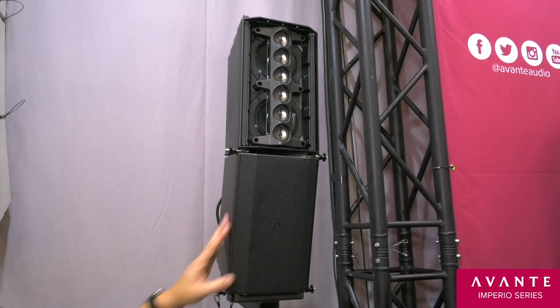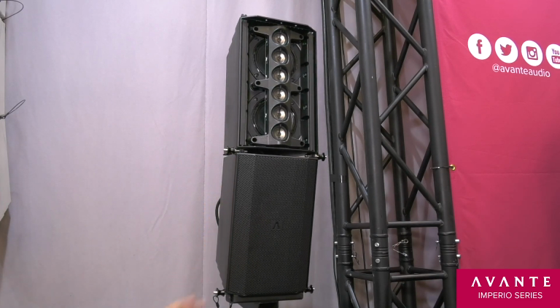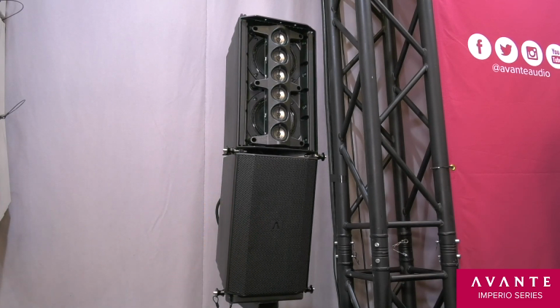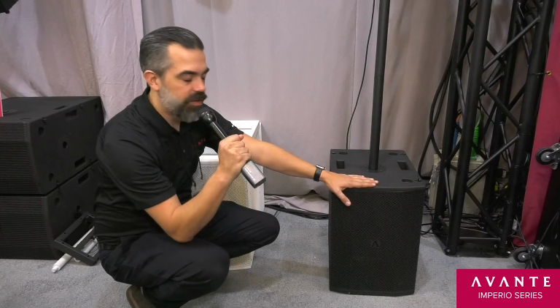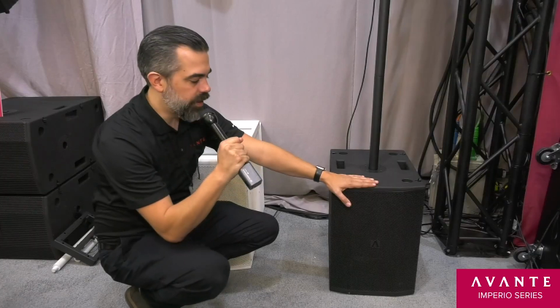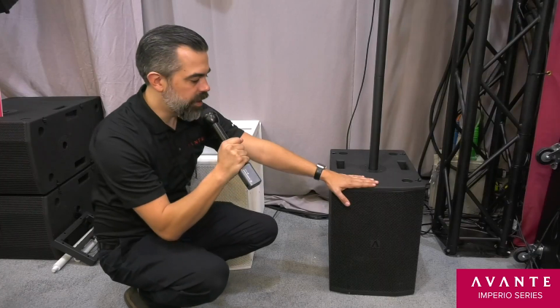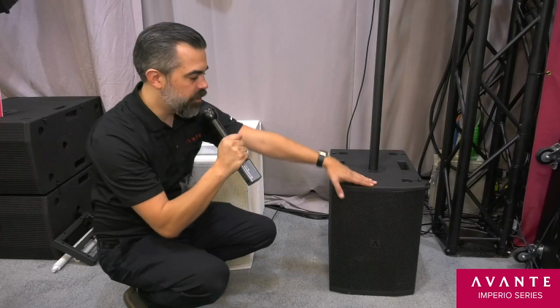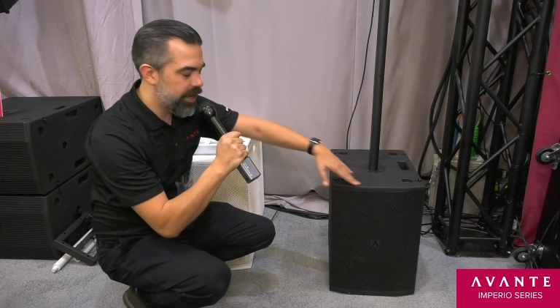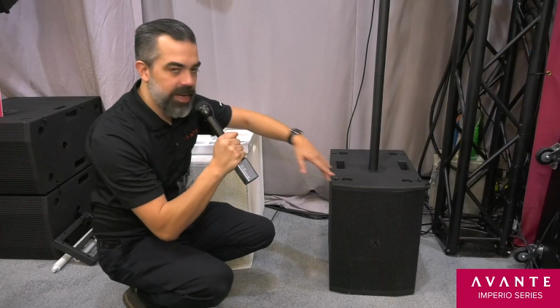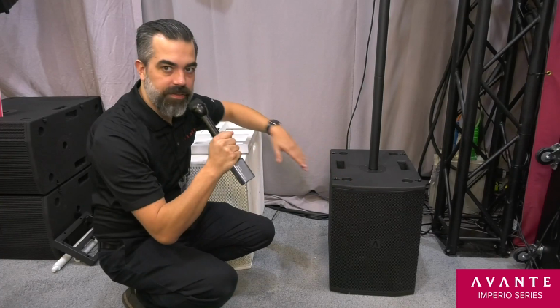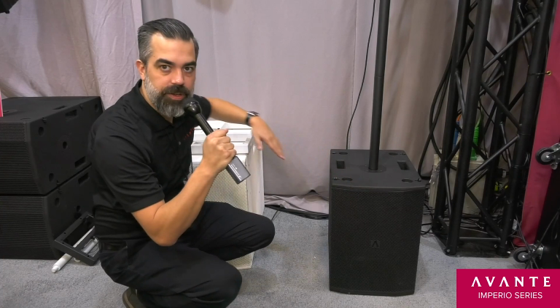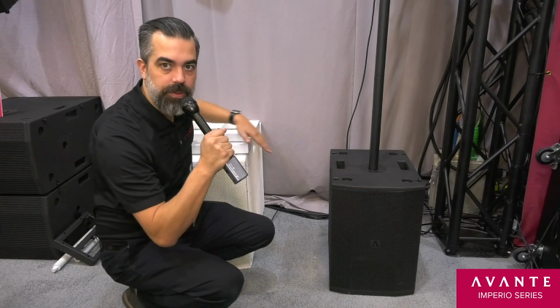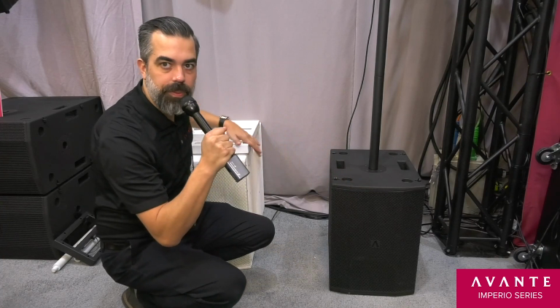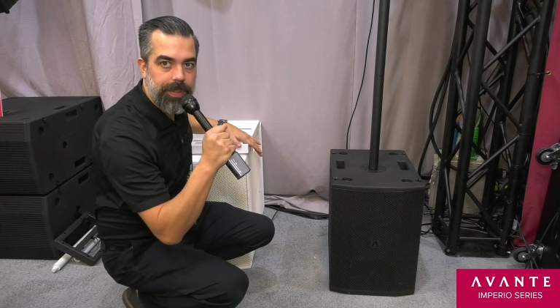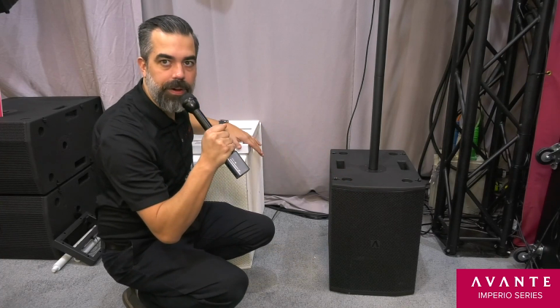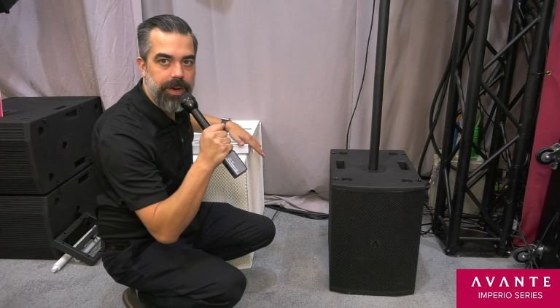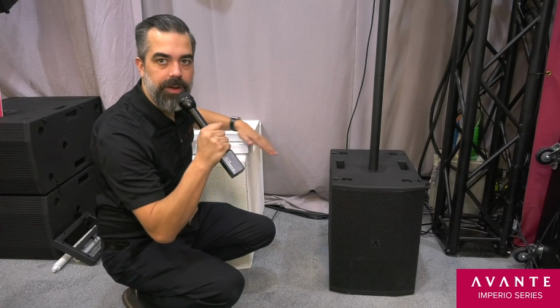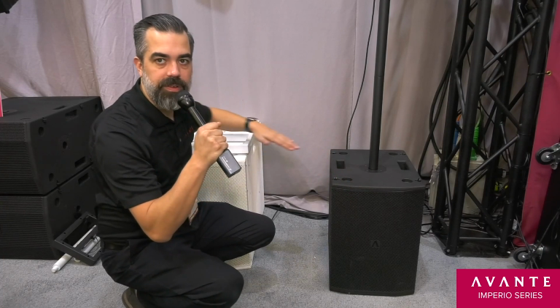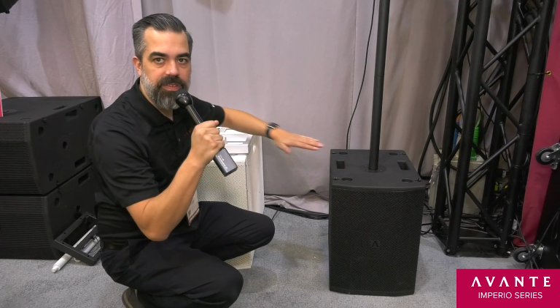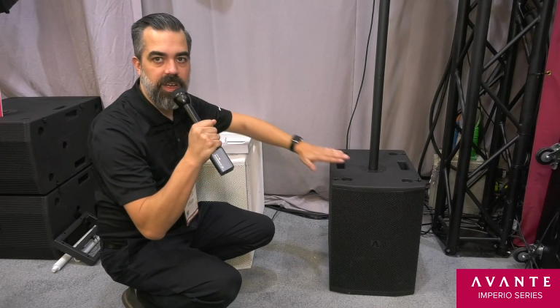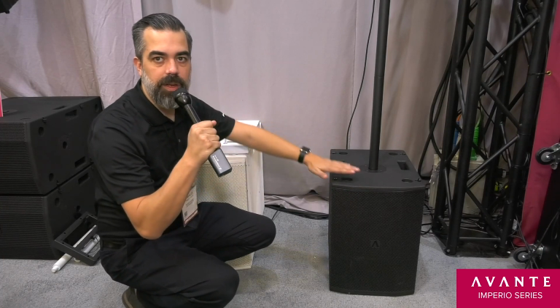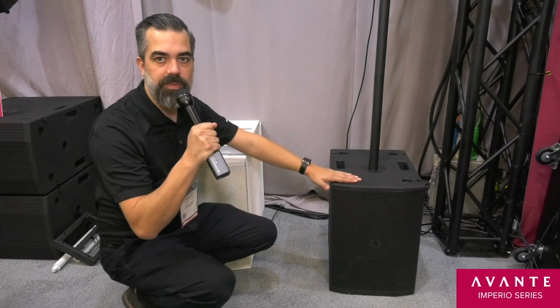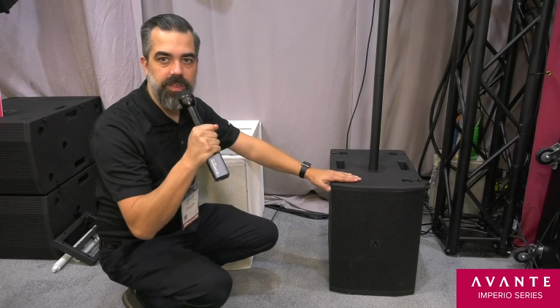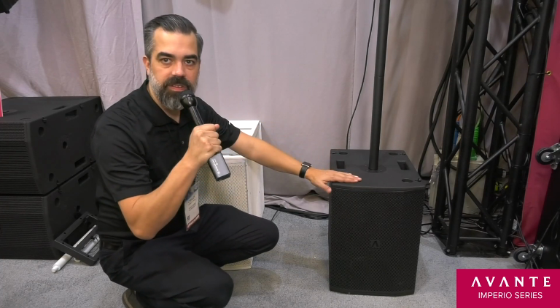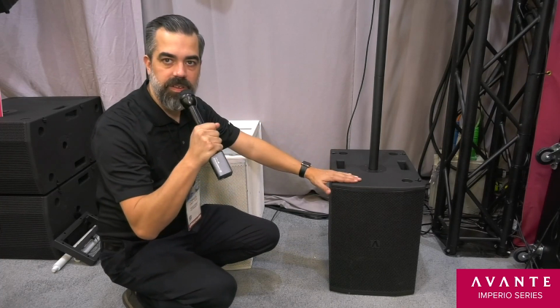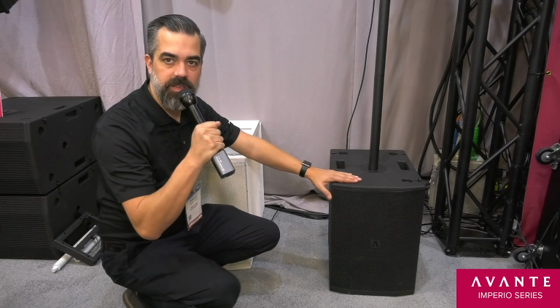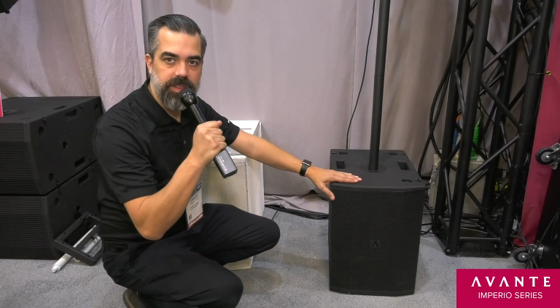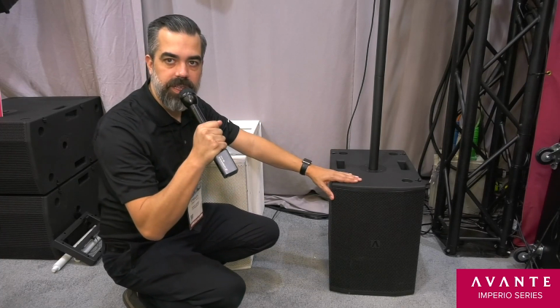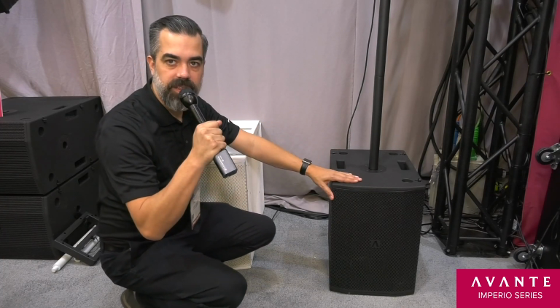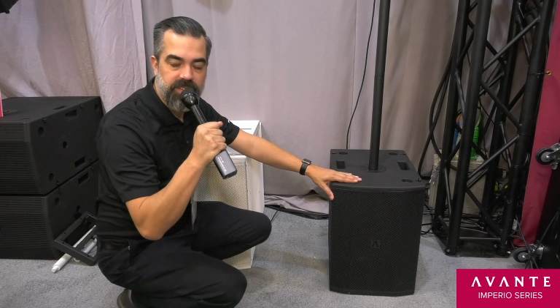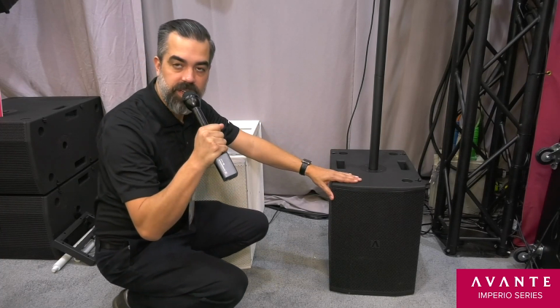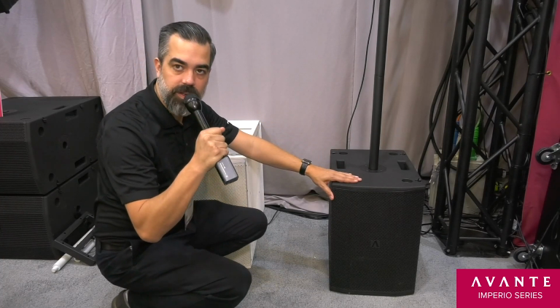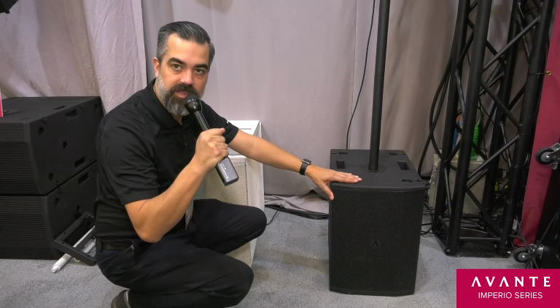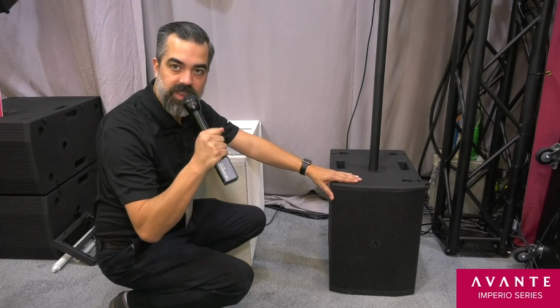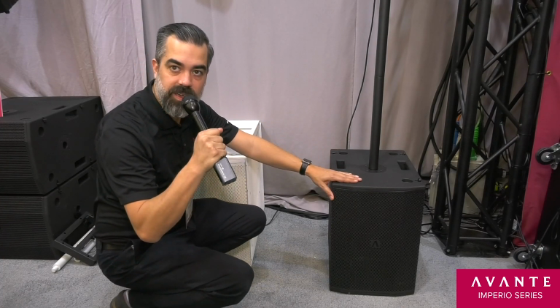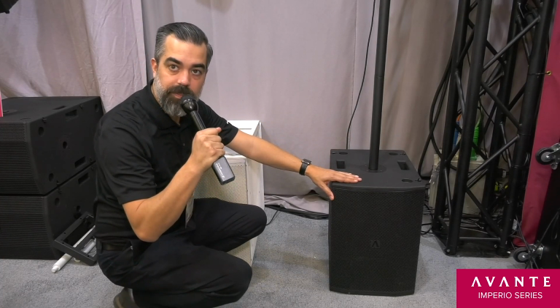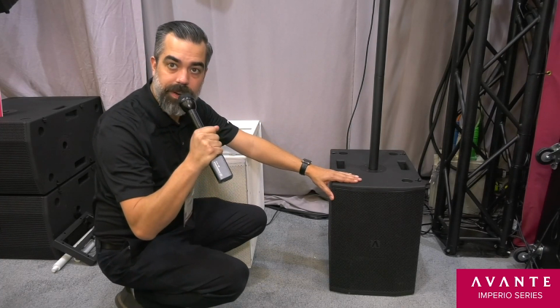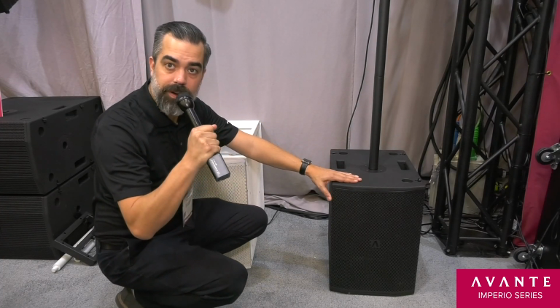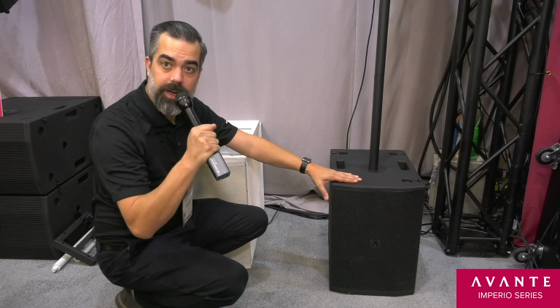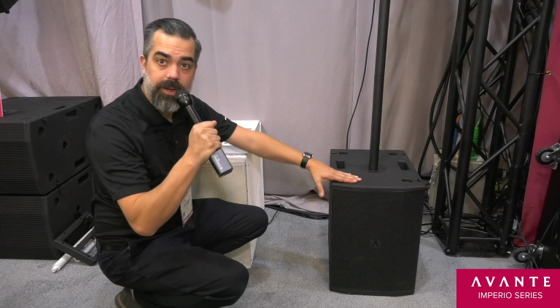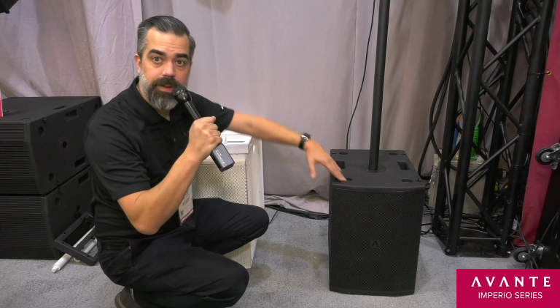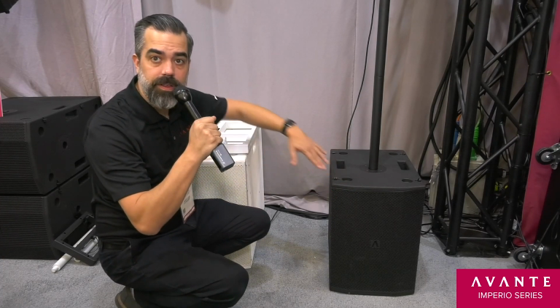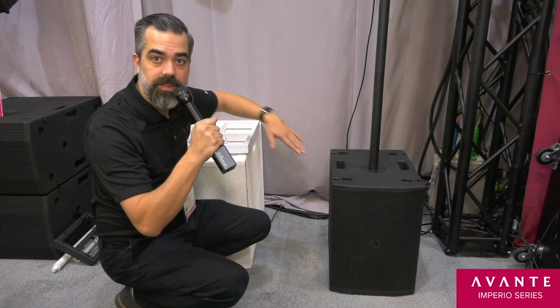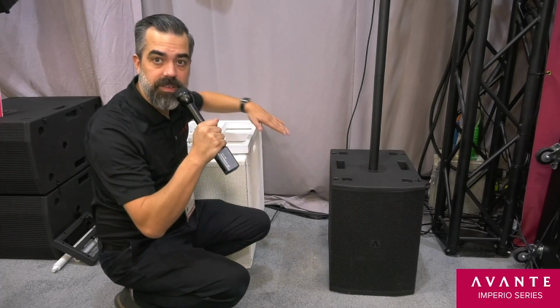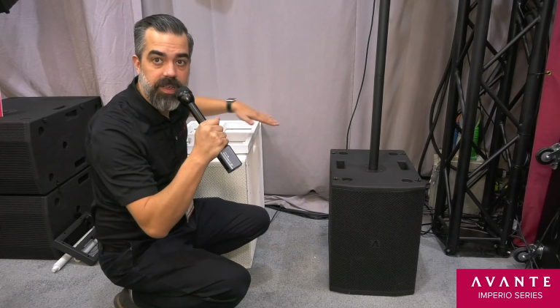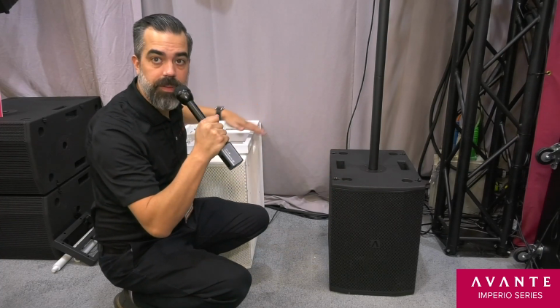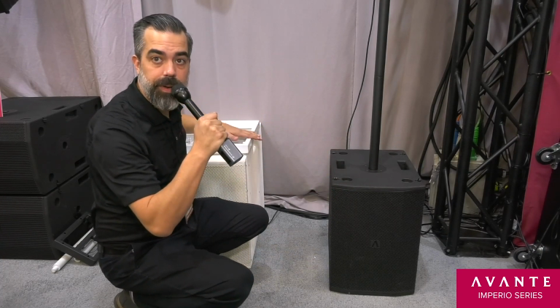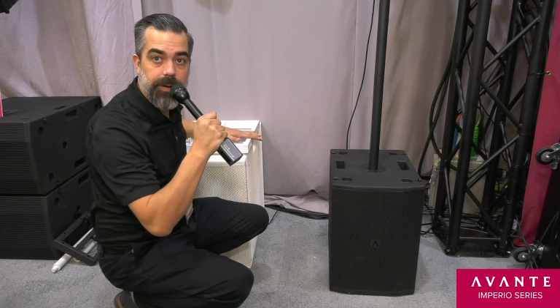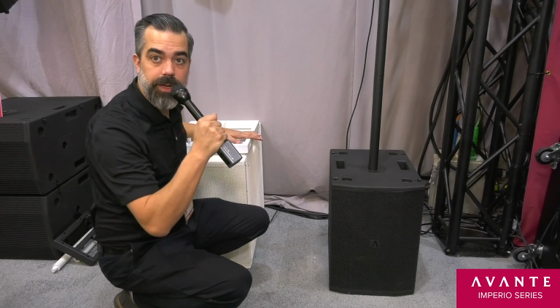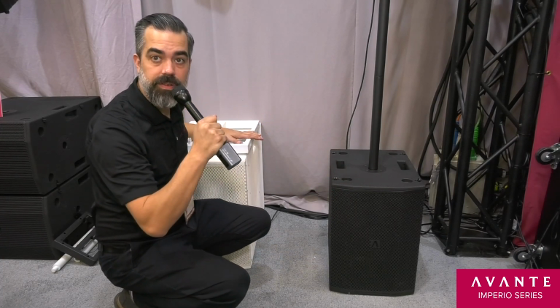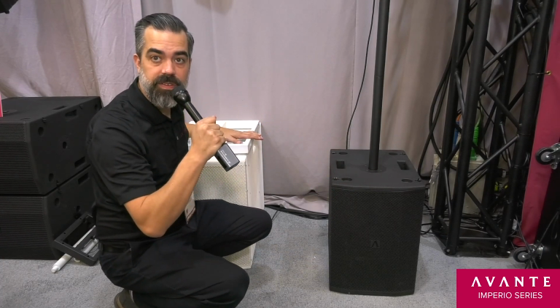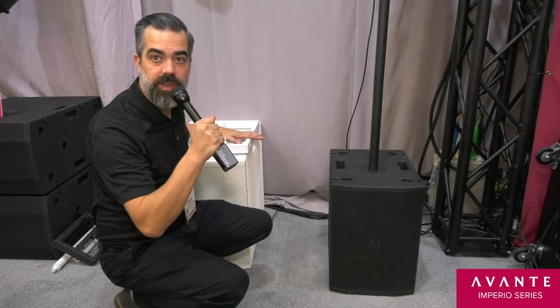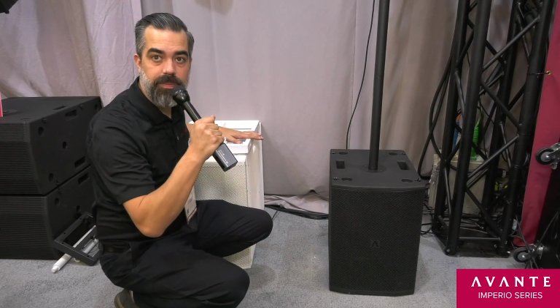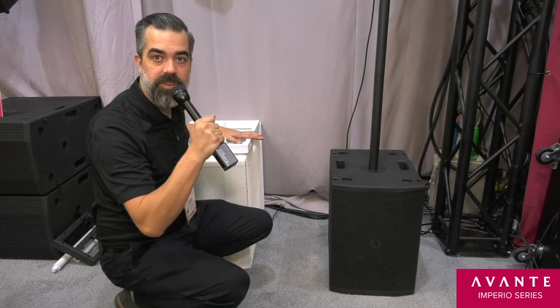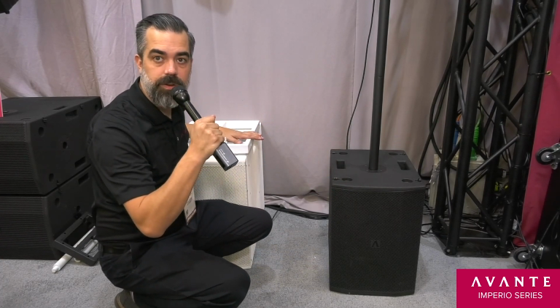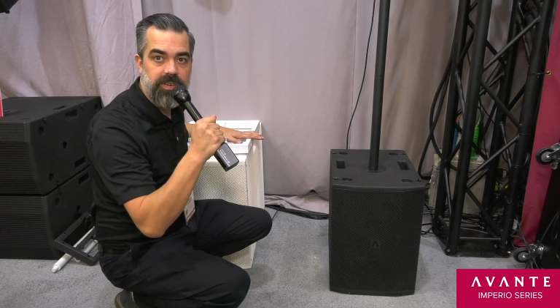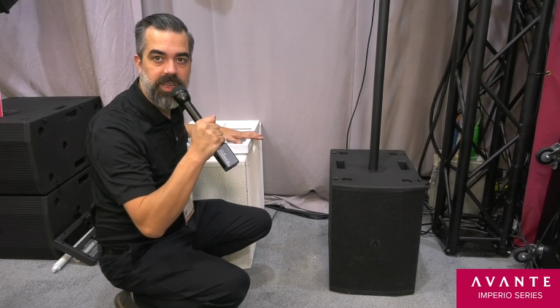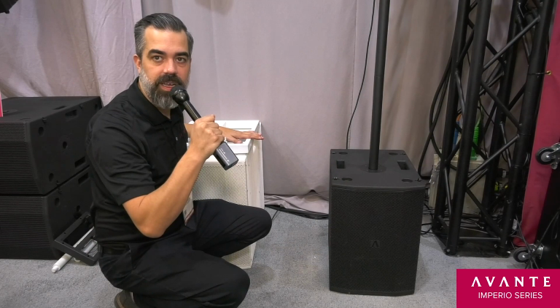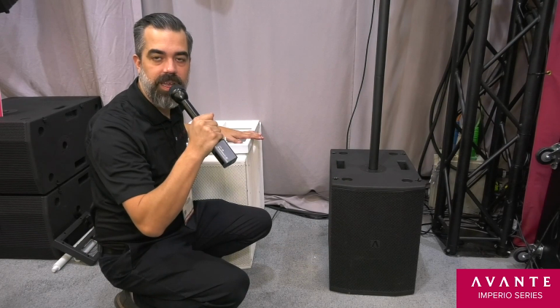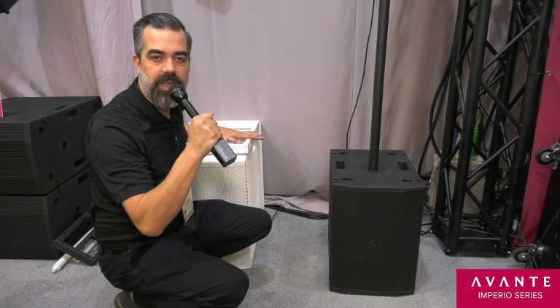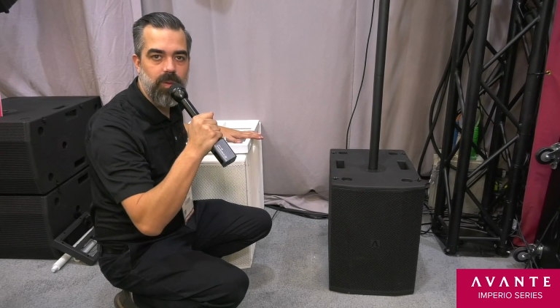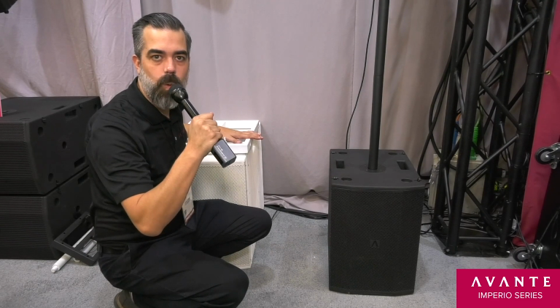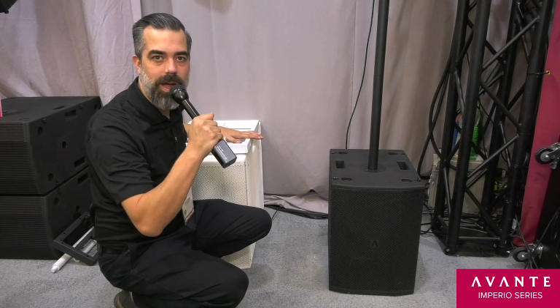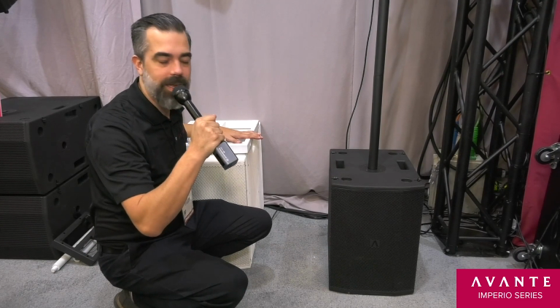Here we have two Imperio subs. This is the single 10 Imperio and this is the Imperio sub 210 in white.